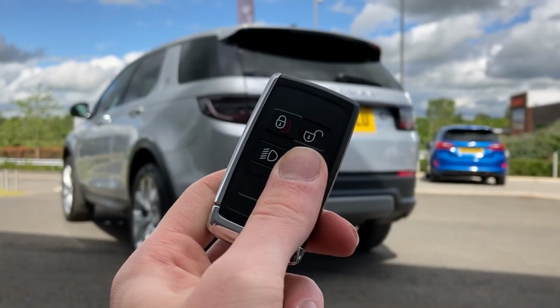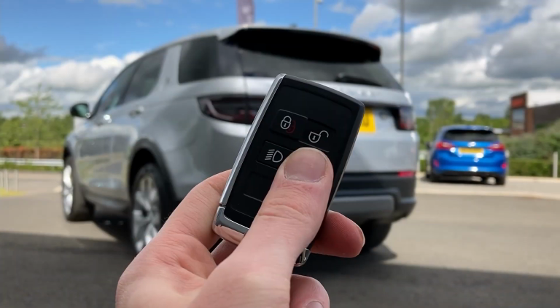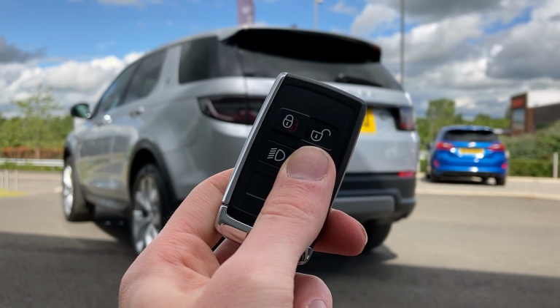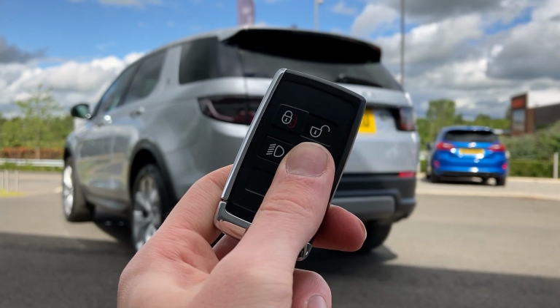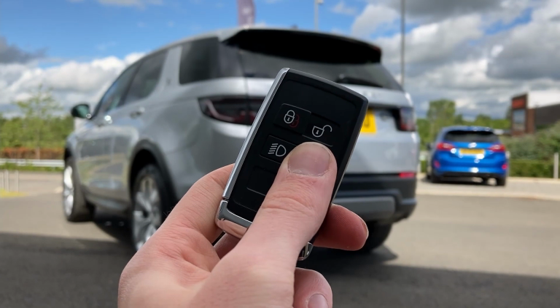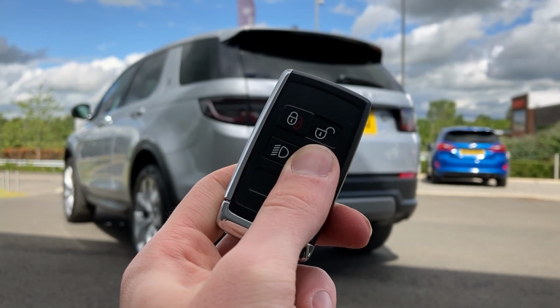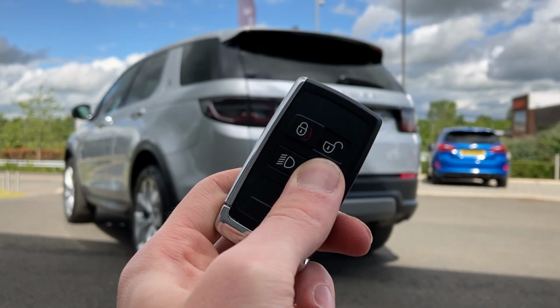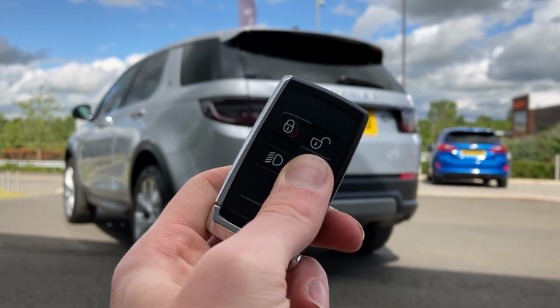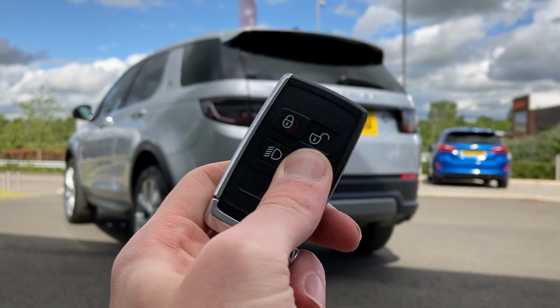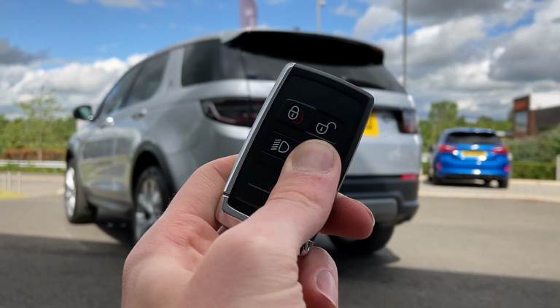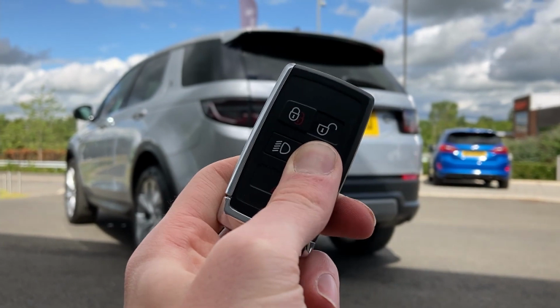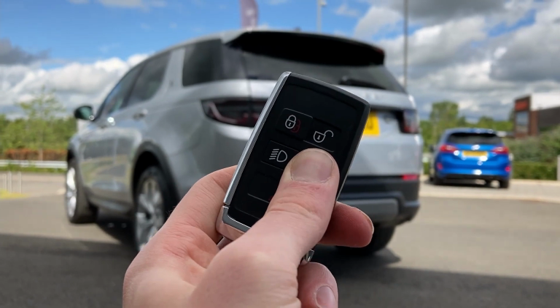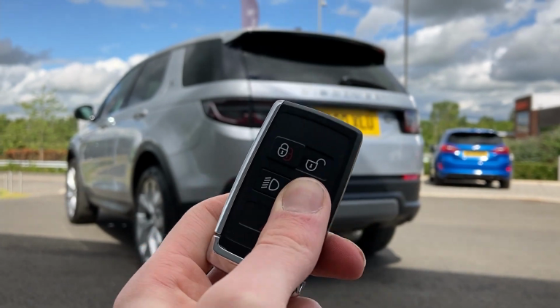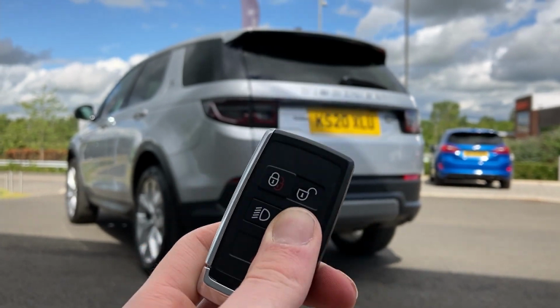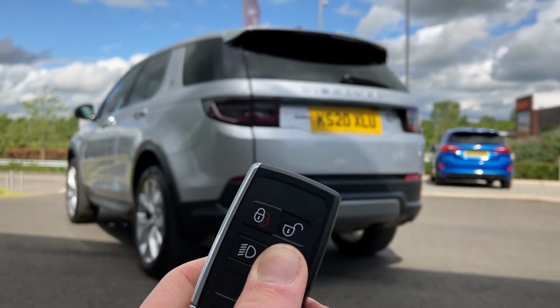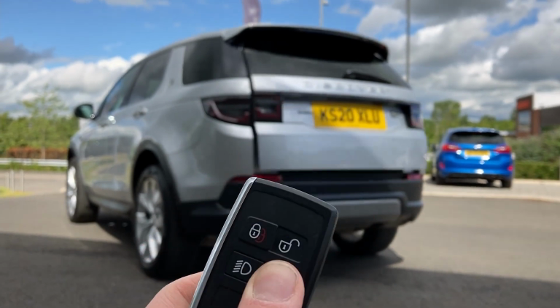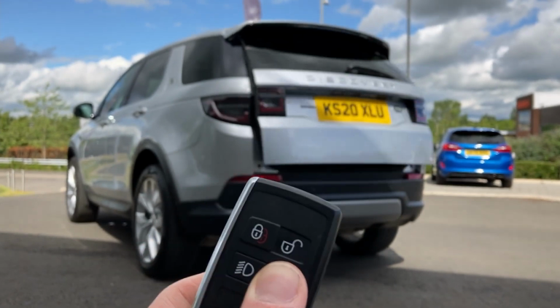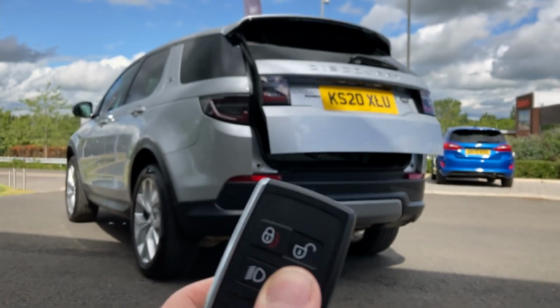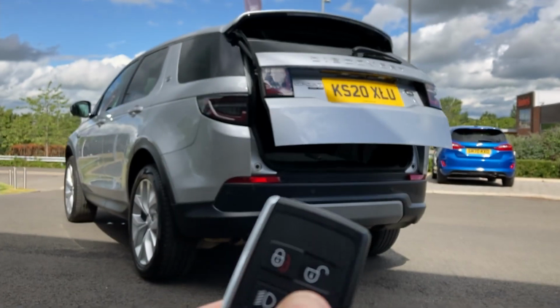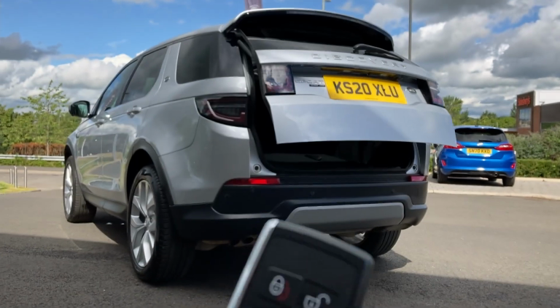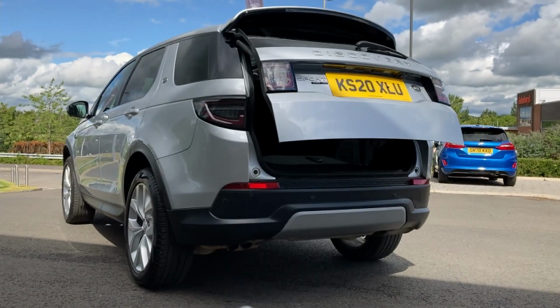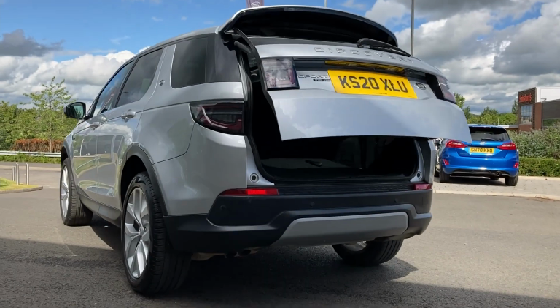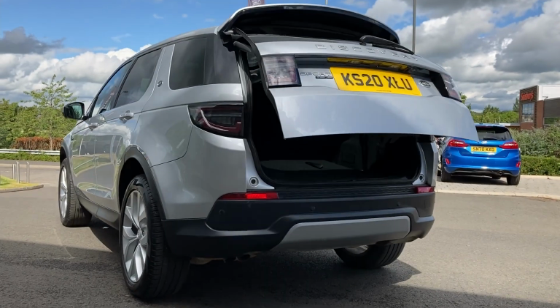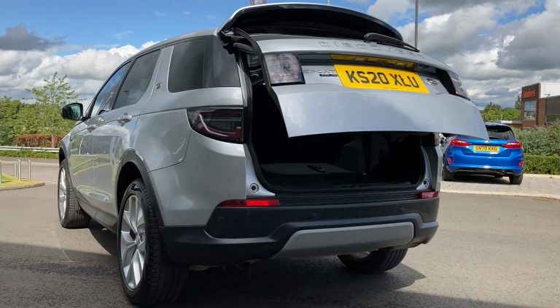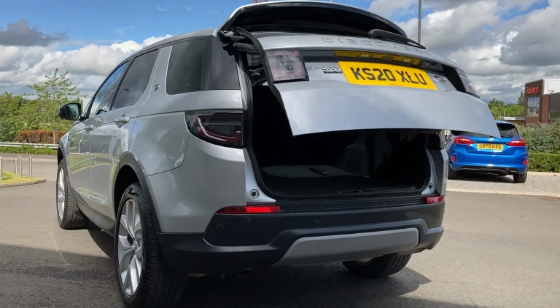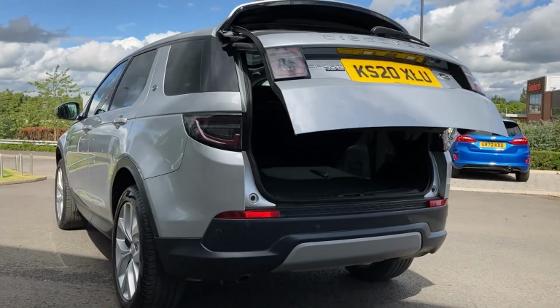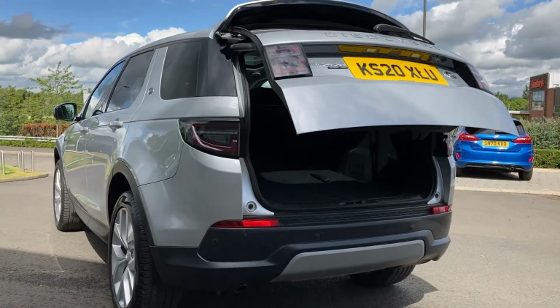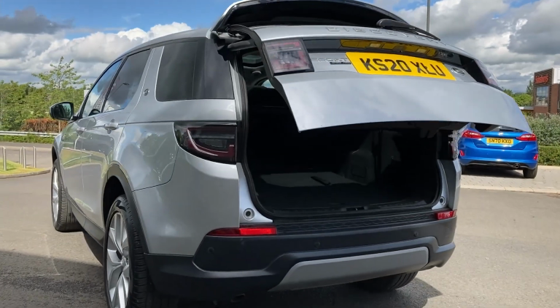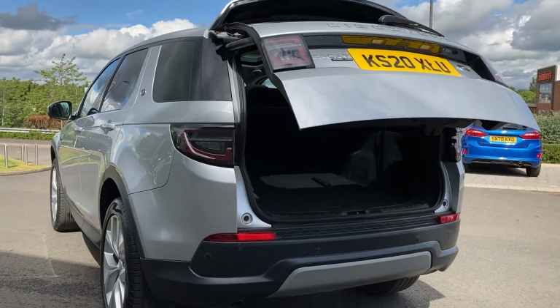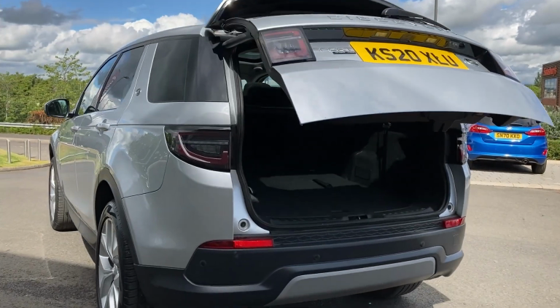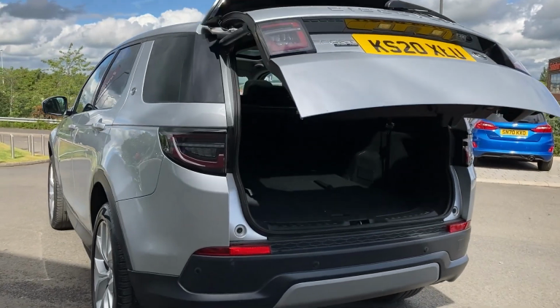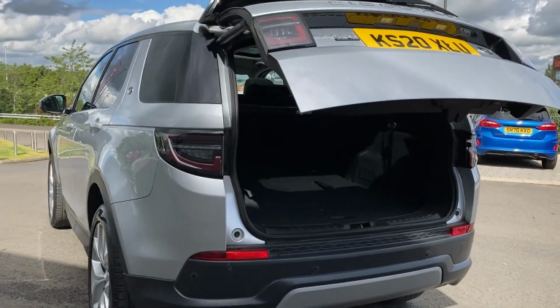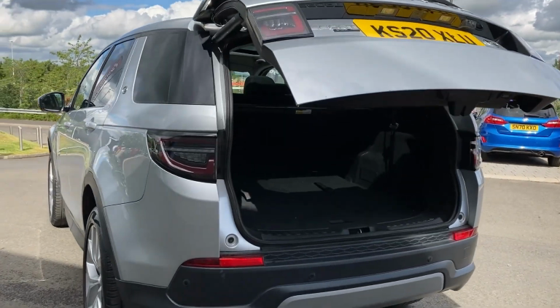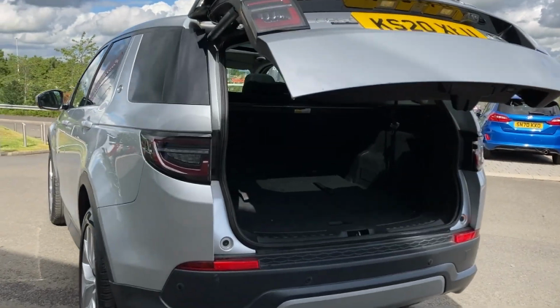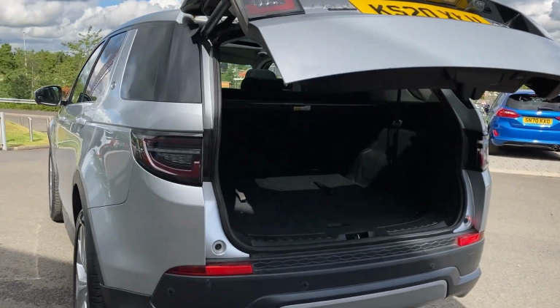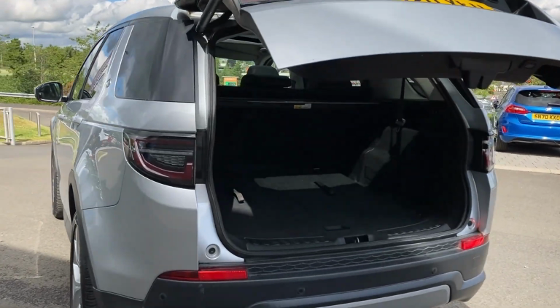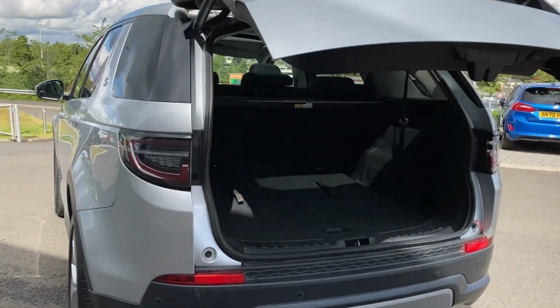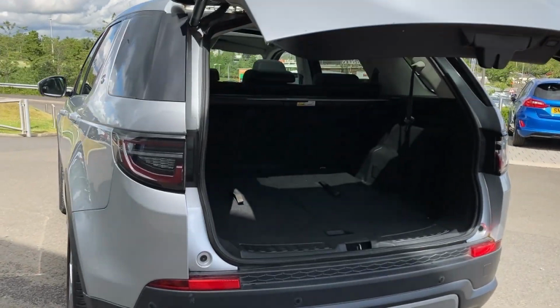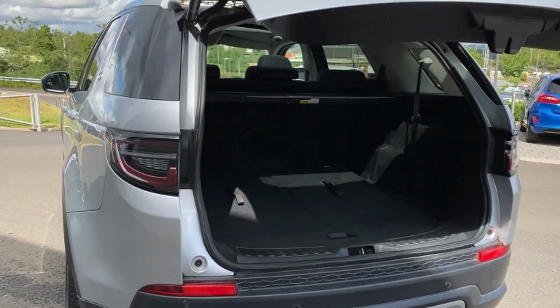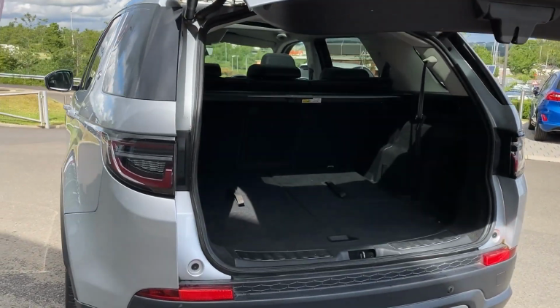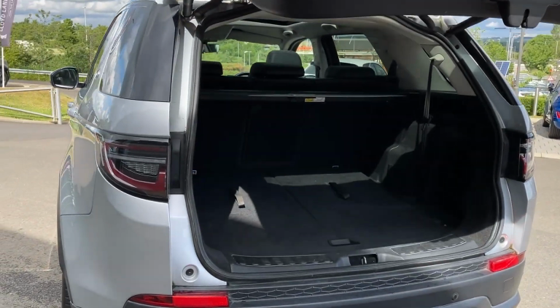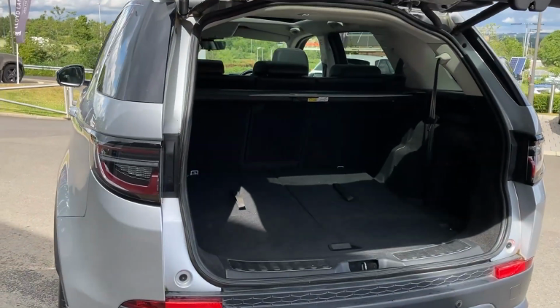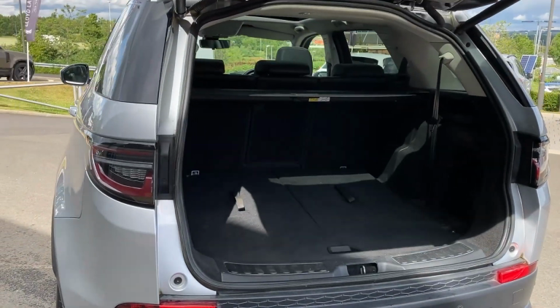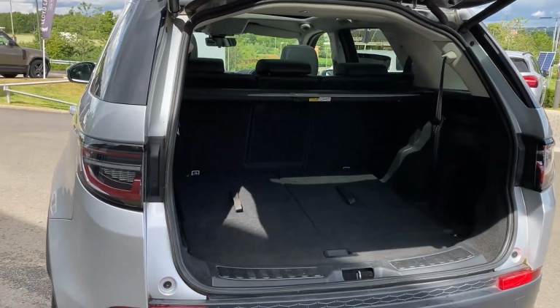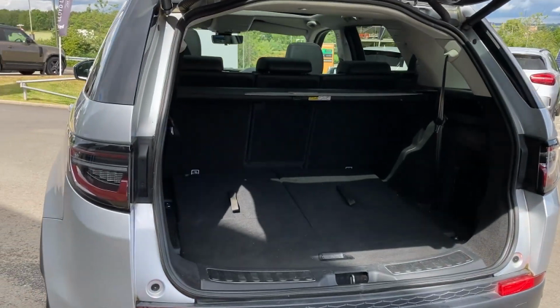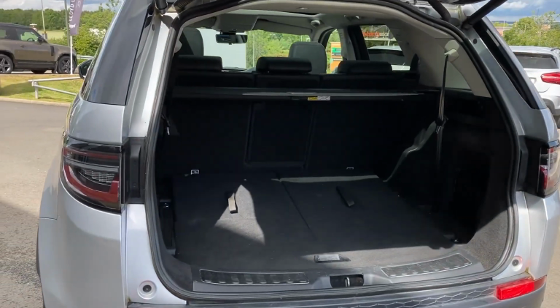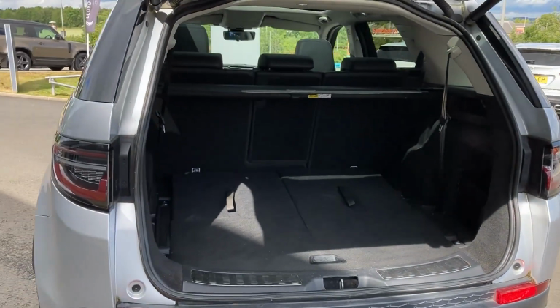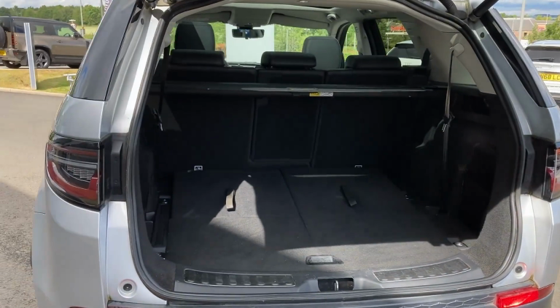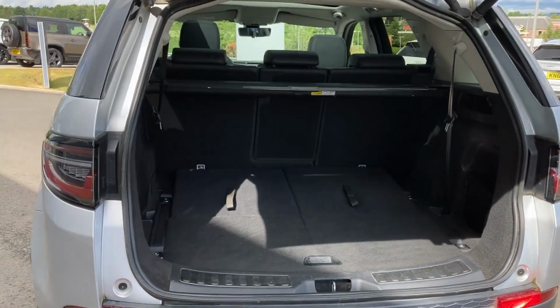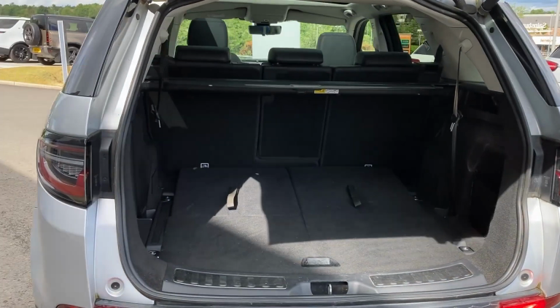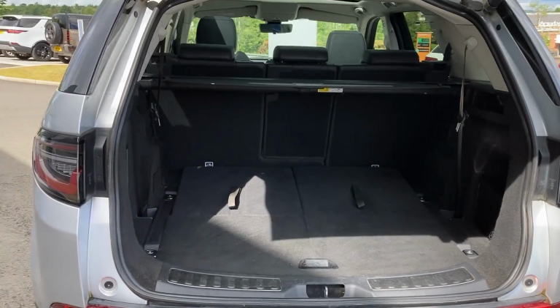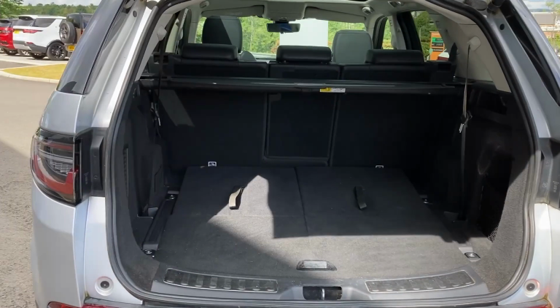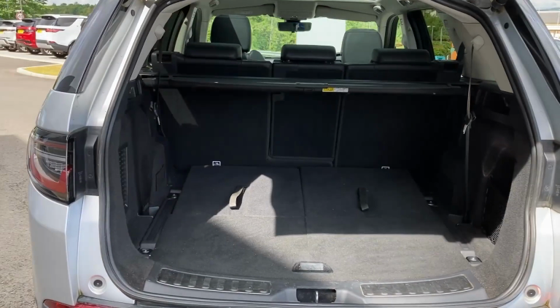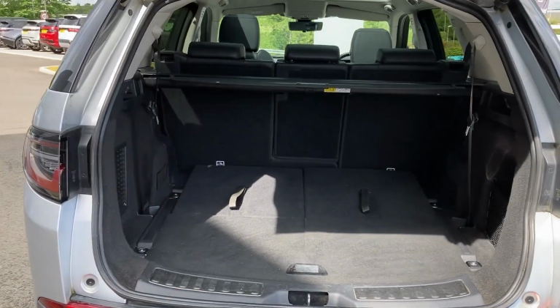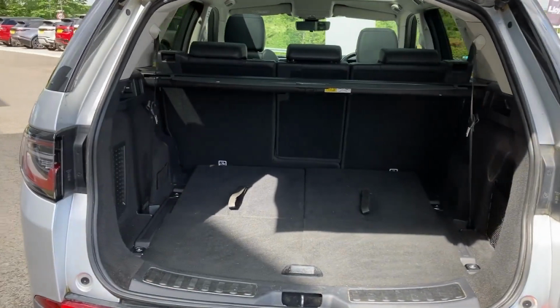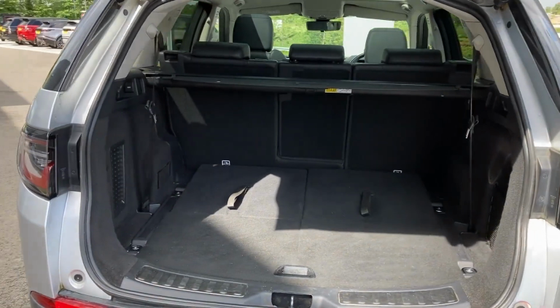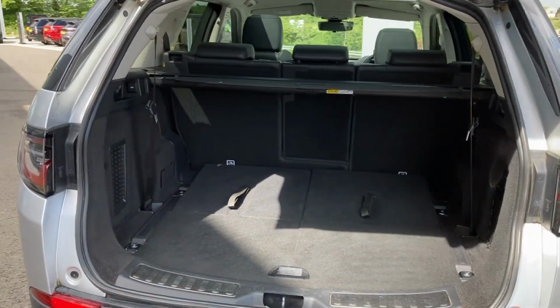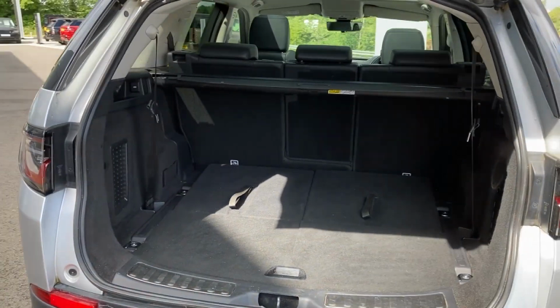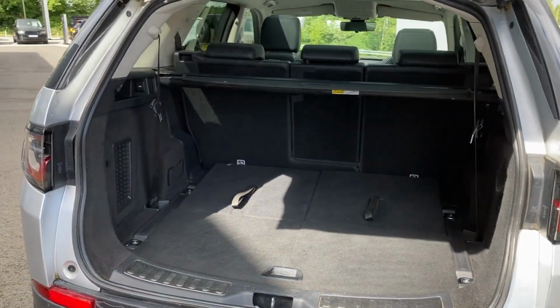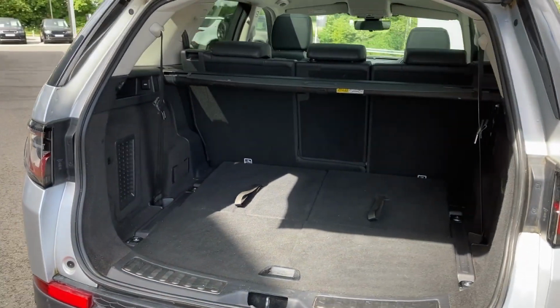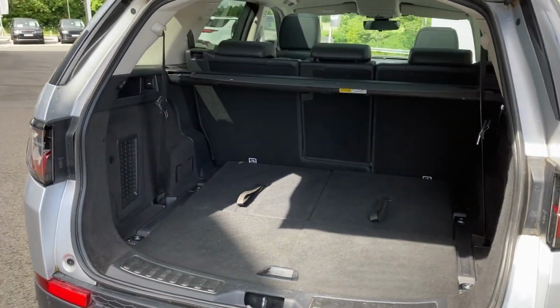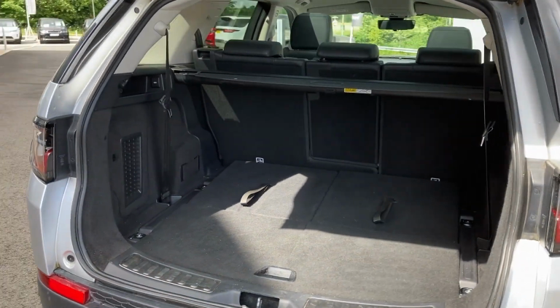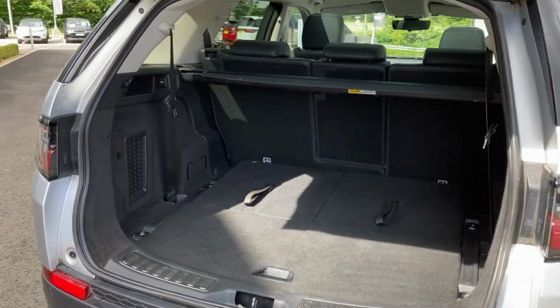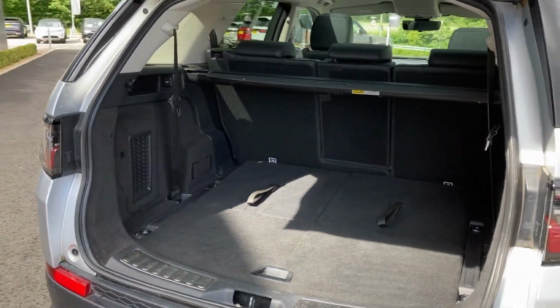As we enter through the powered tailgate, we can see the rear folding seats, the load space cover, and the boot drawer.